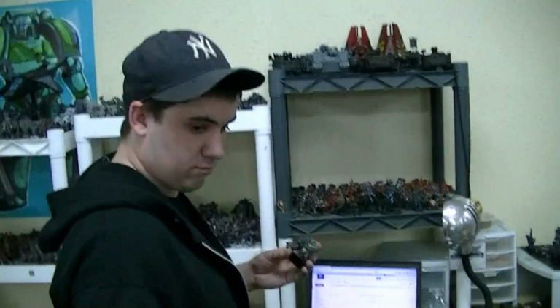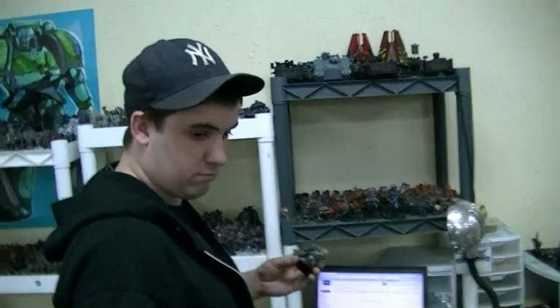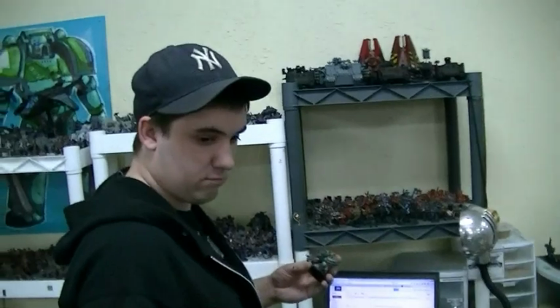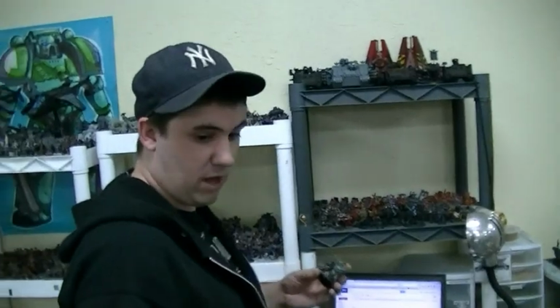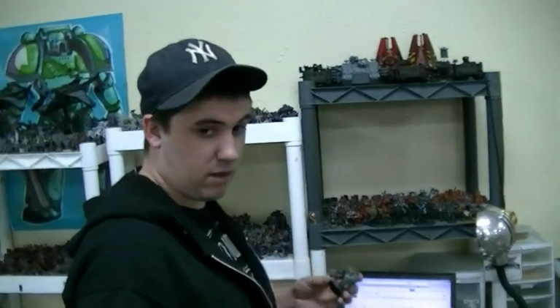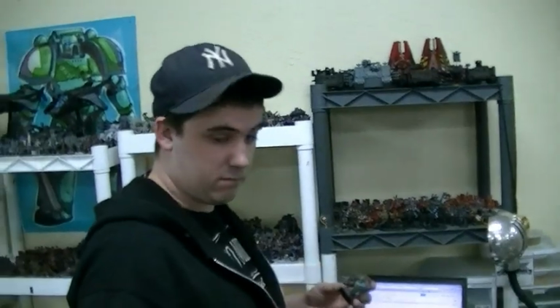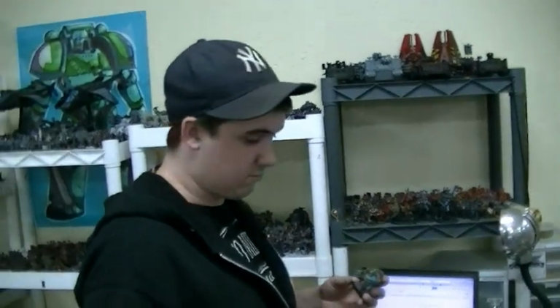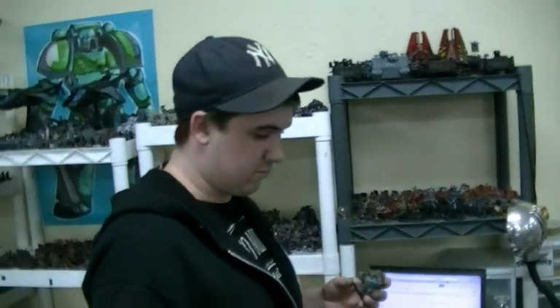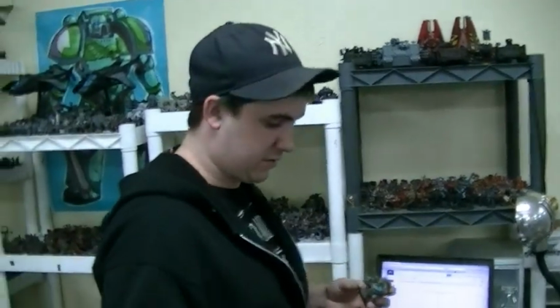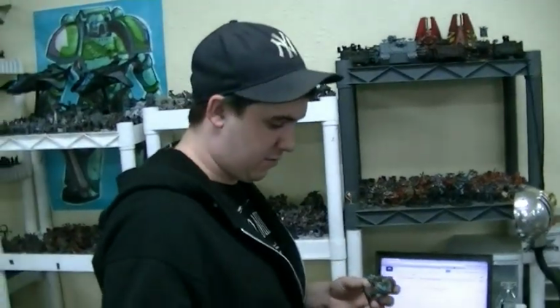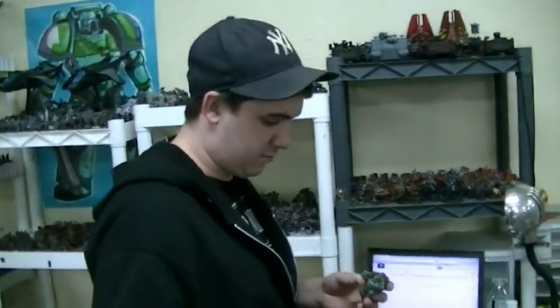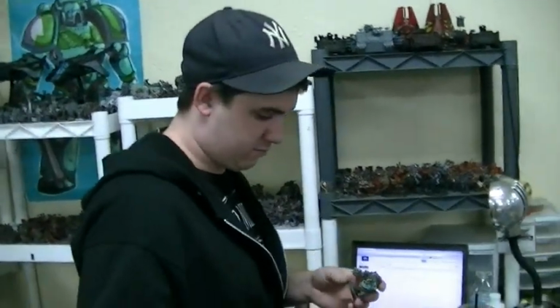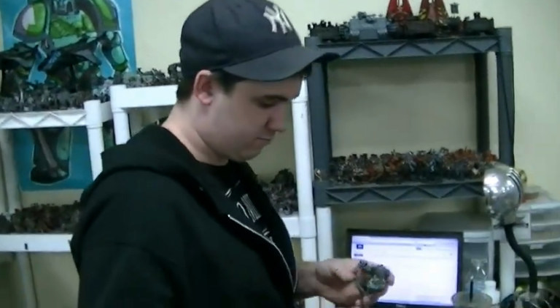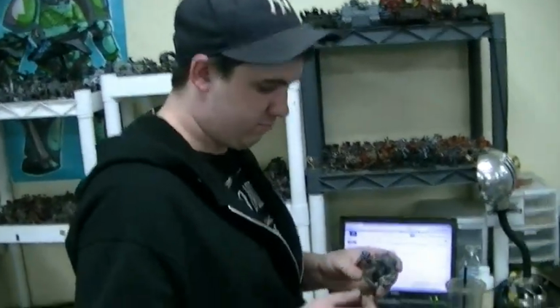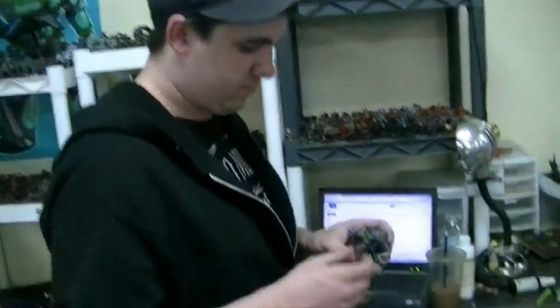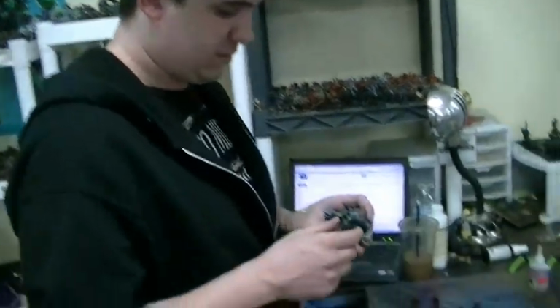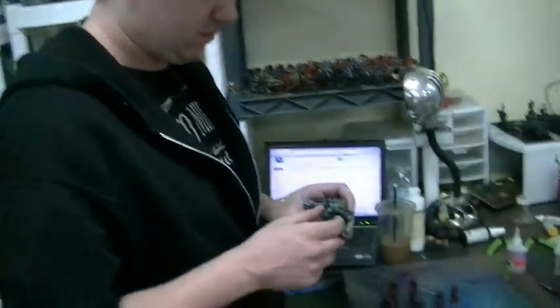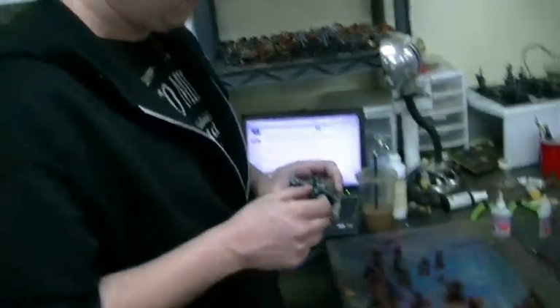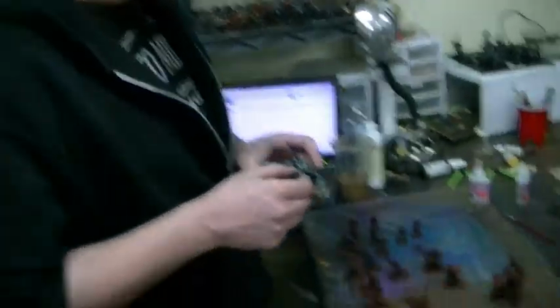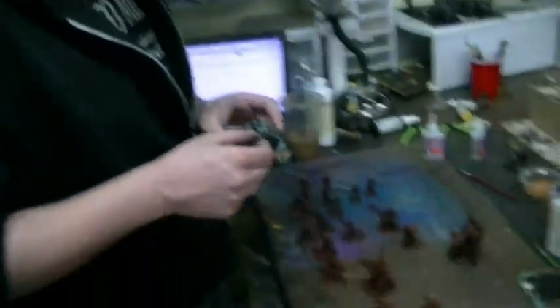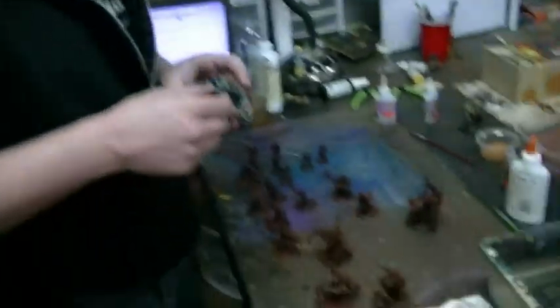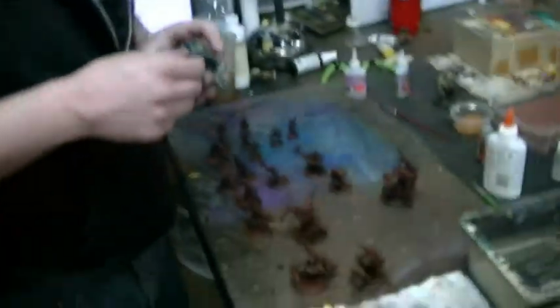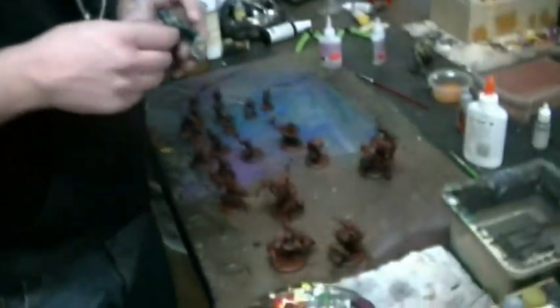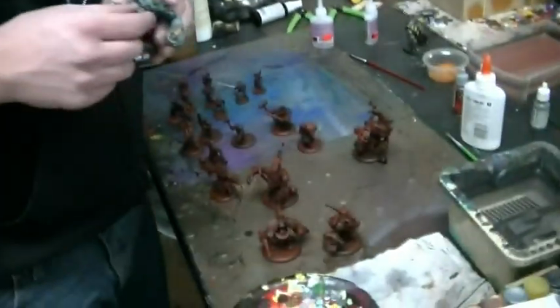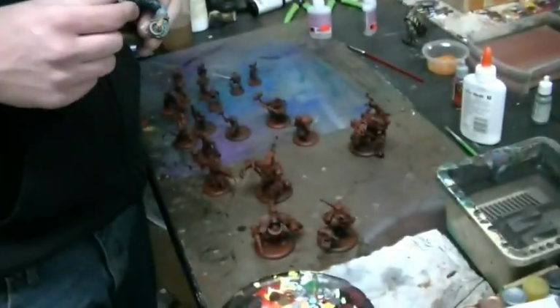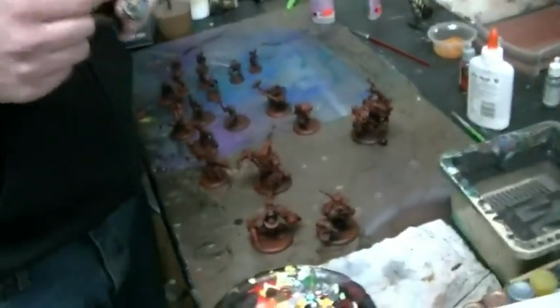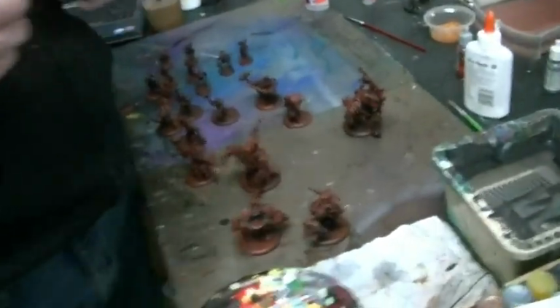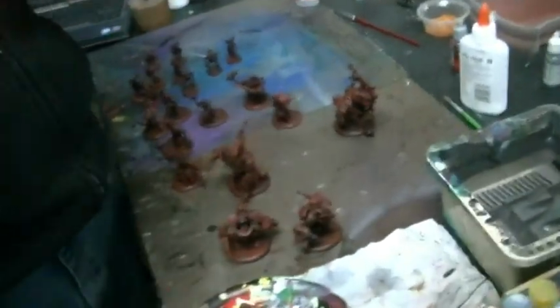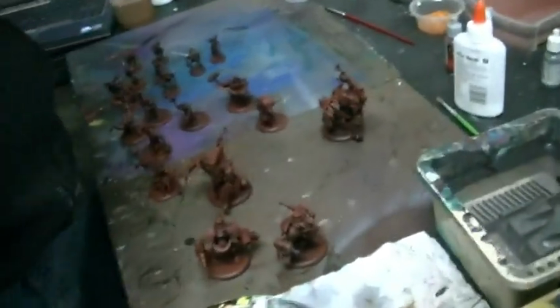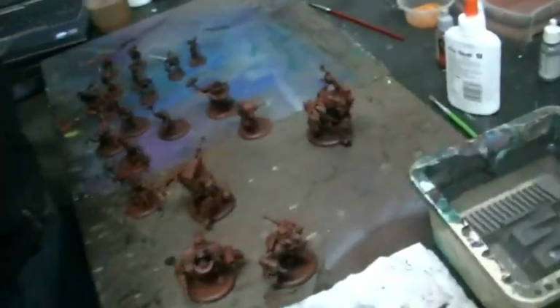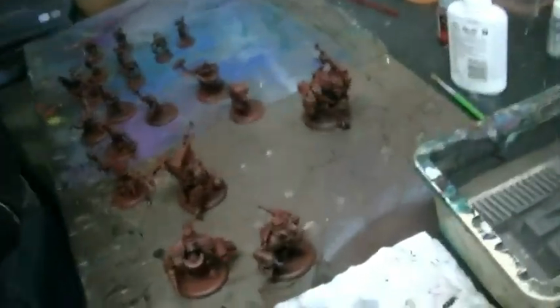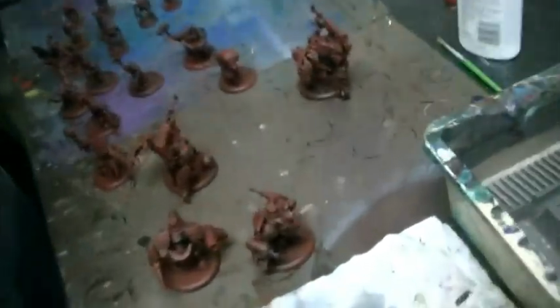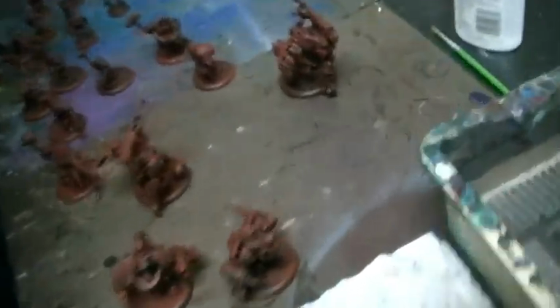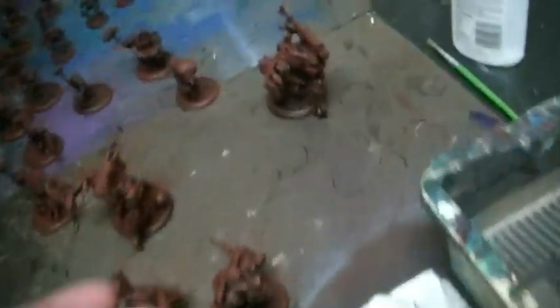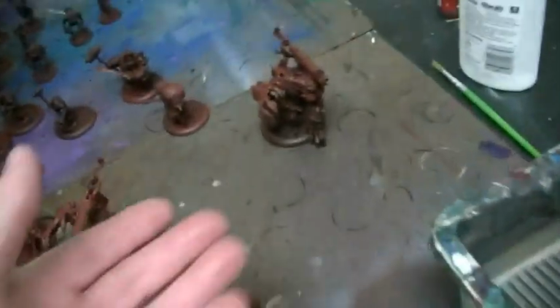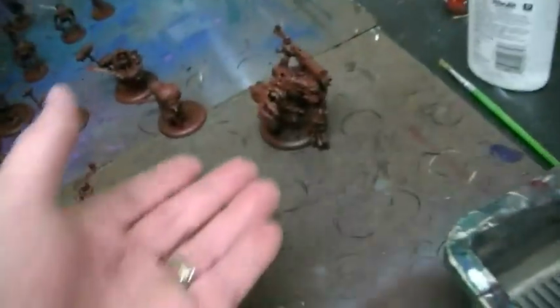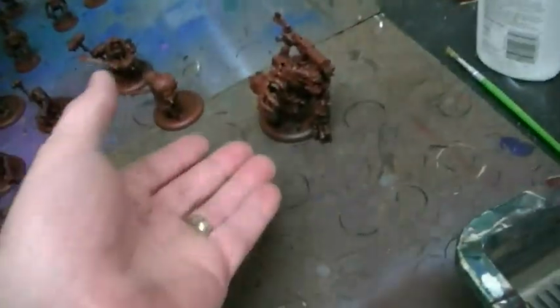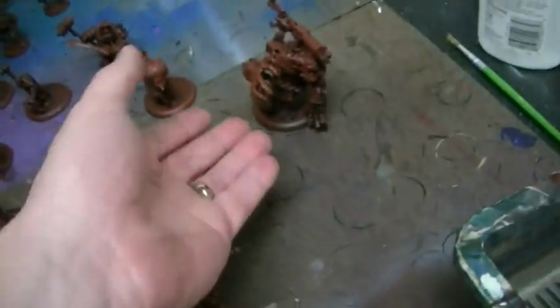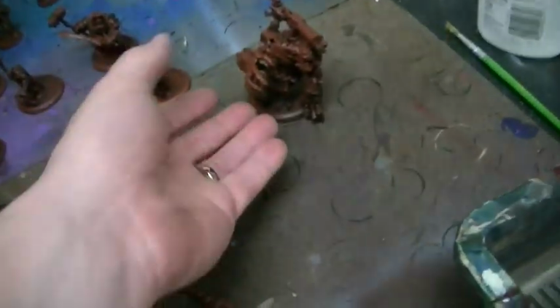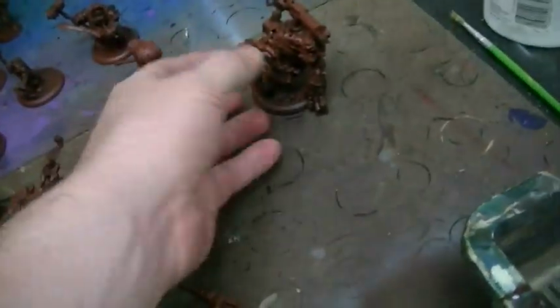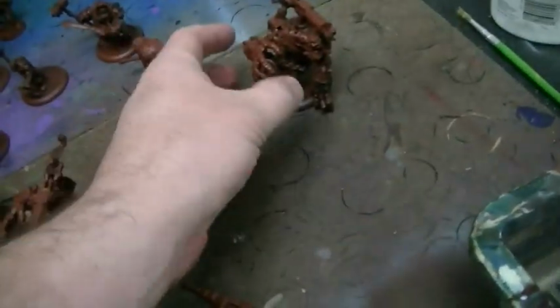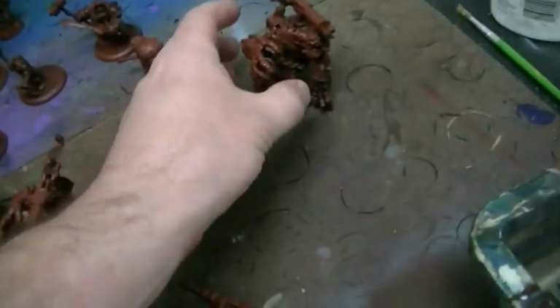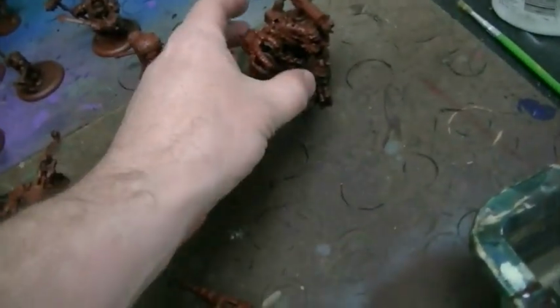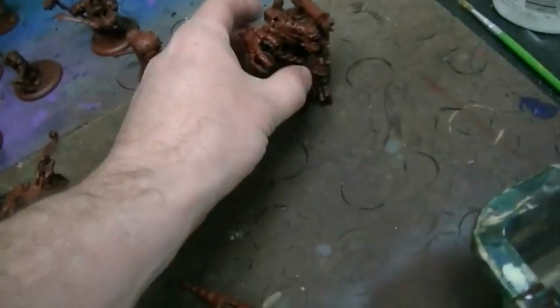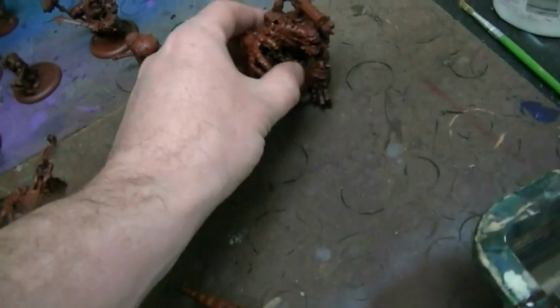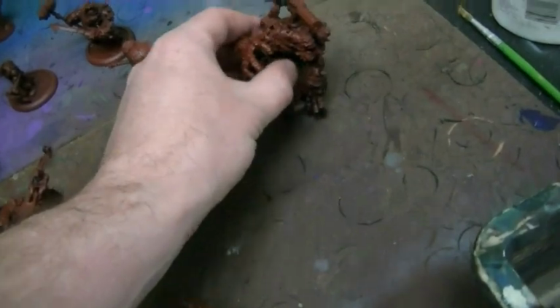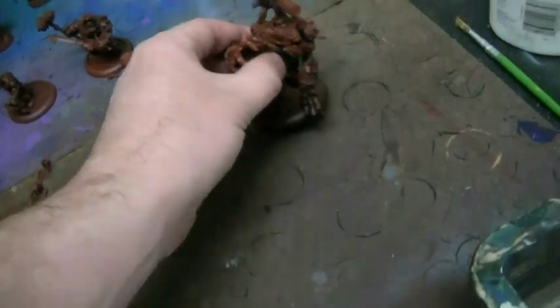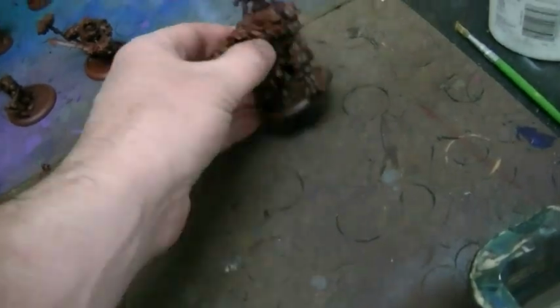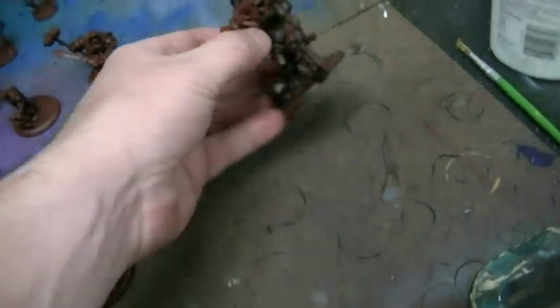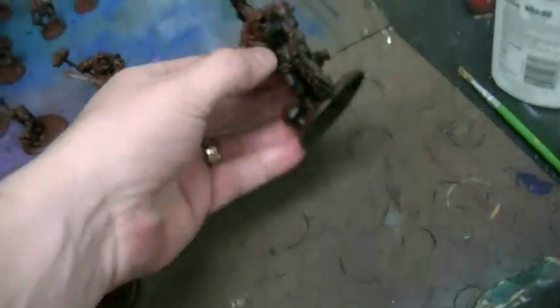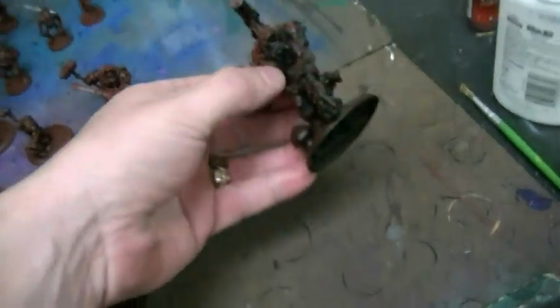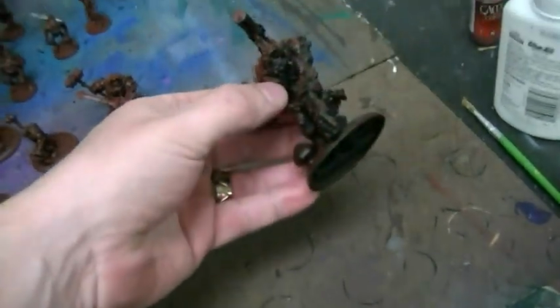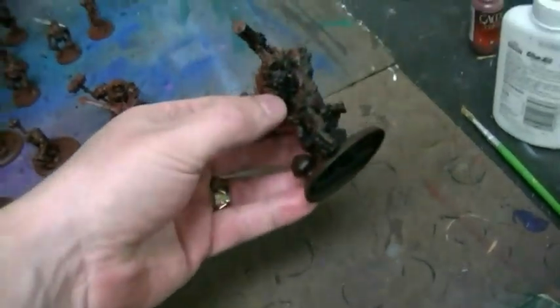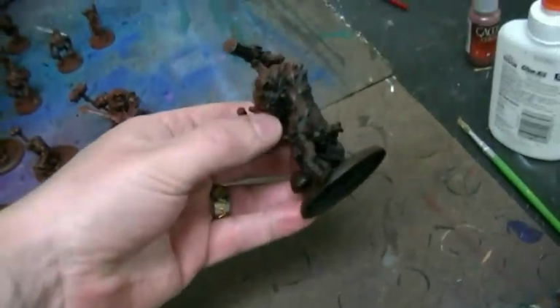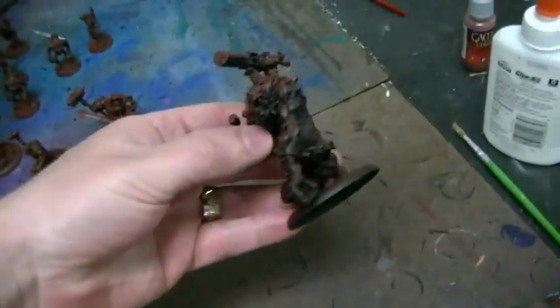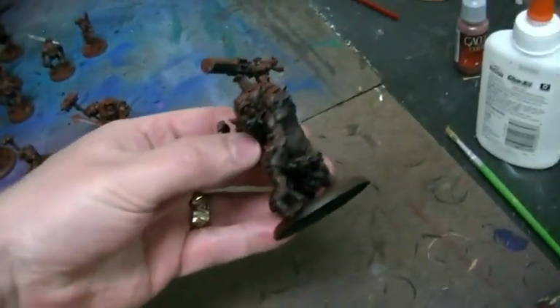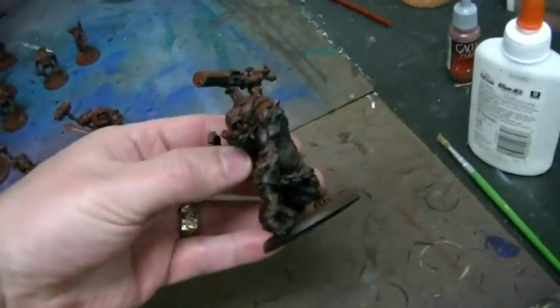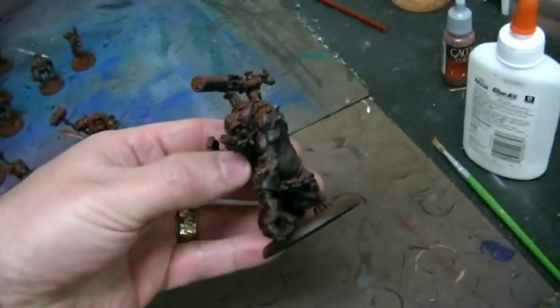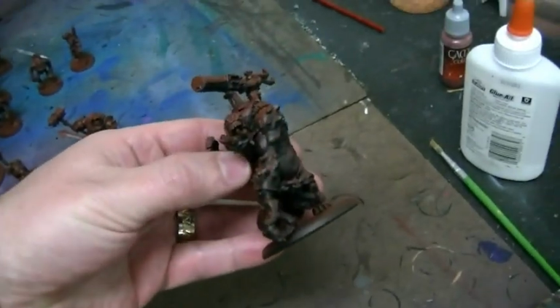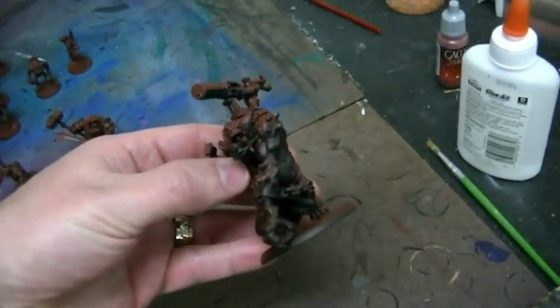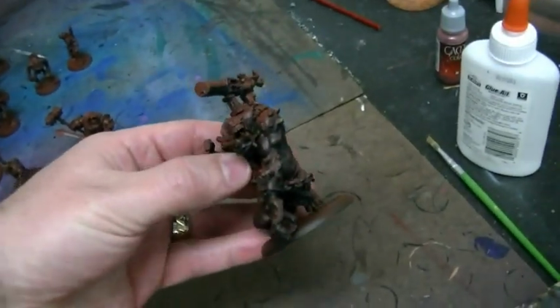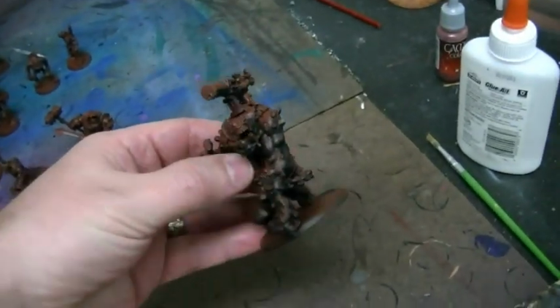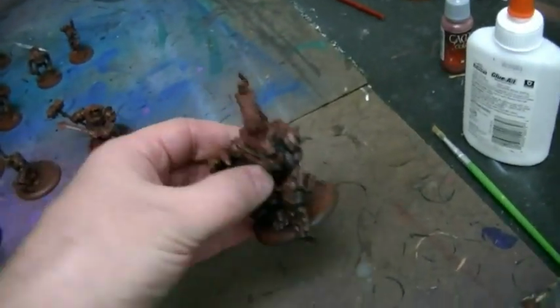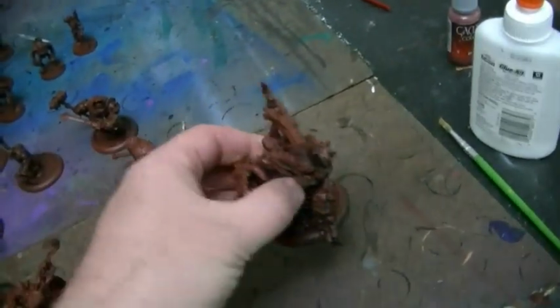Hey, how's it going? Hey, John. I couldn't help but notice that your troll bloods have black prime with rust overspray, right?